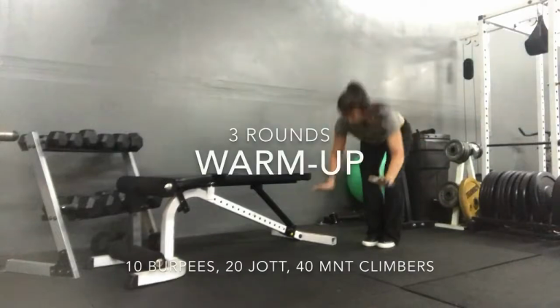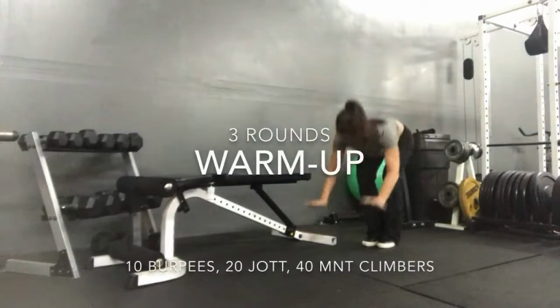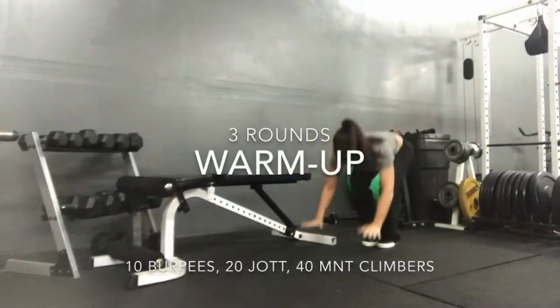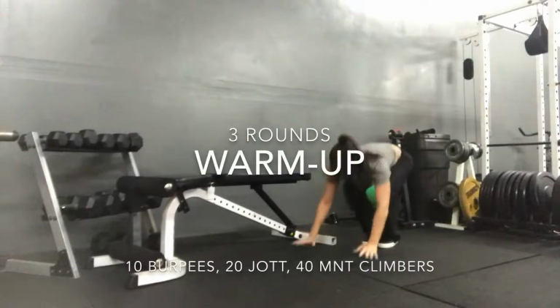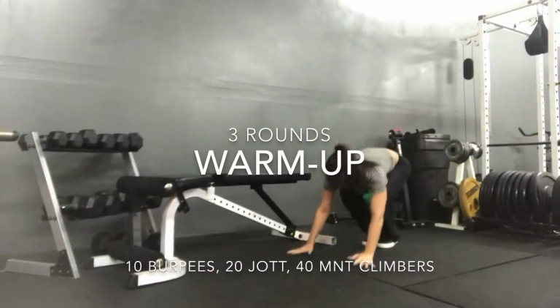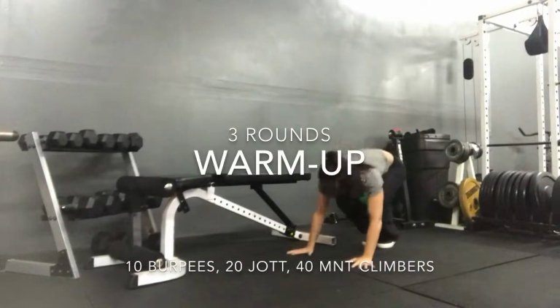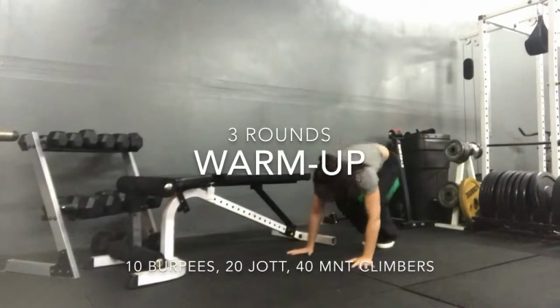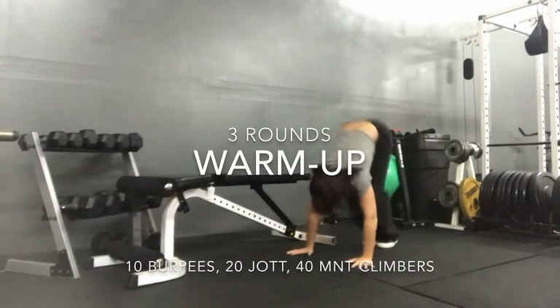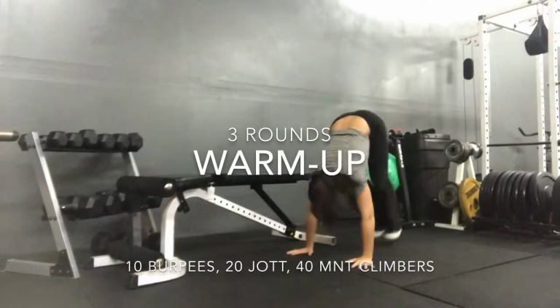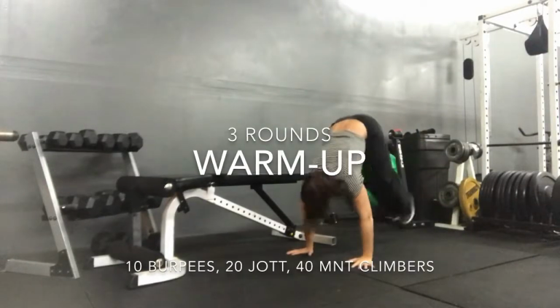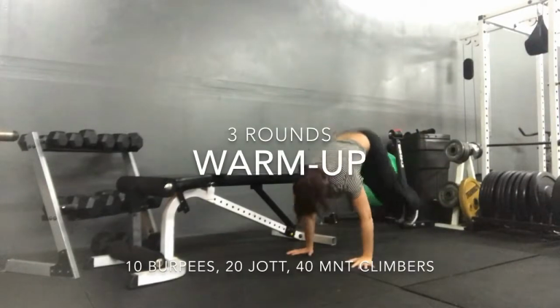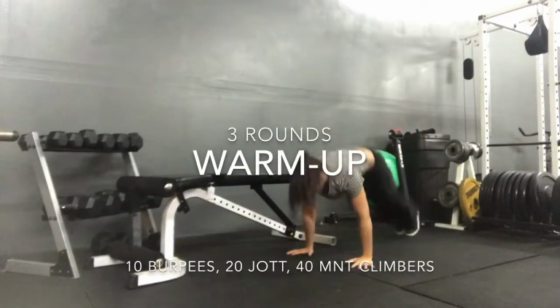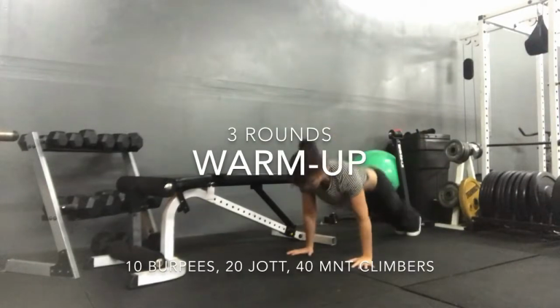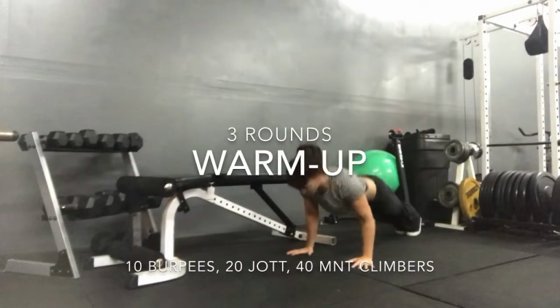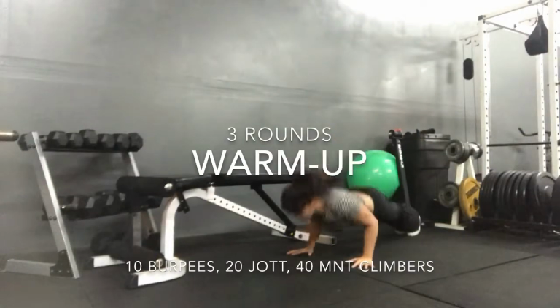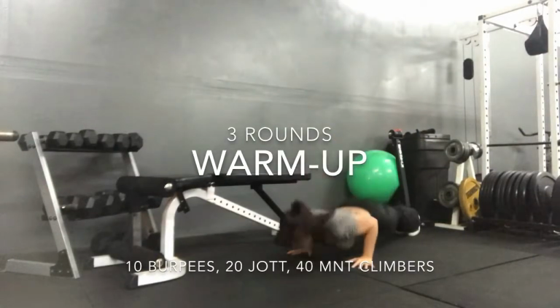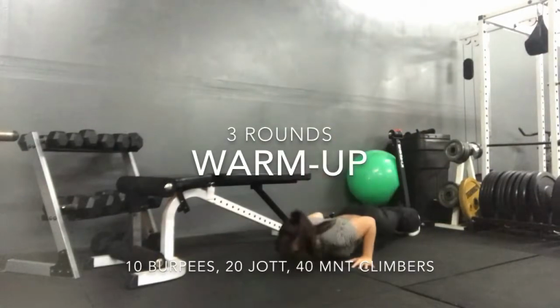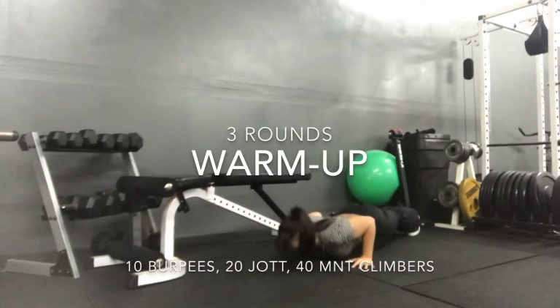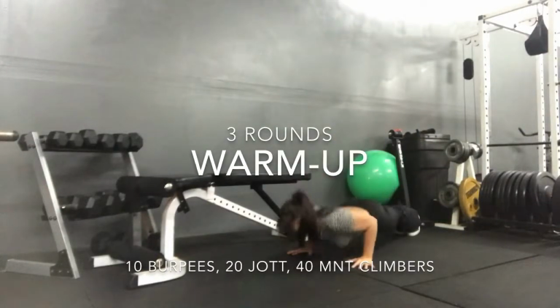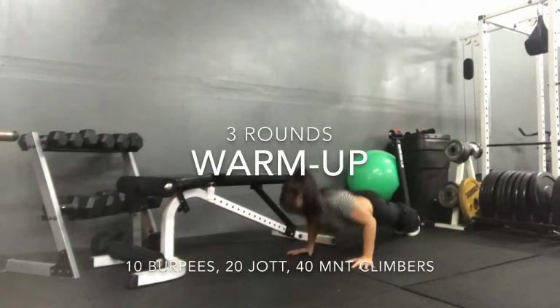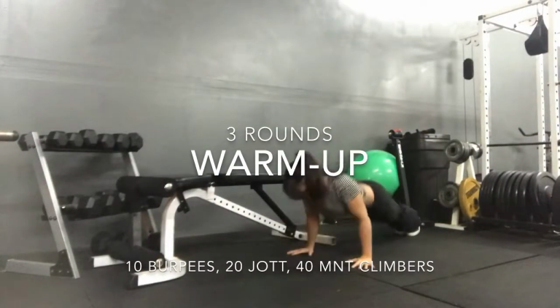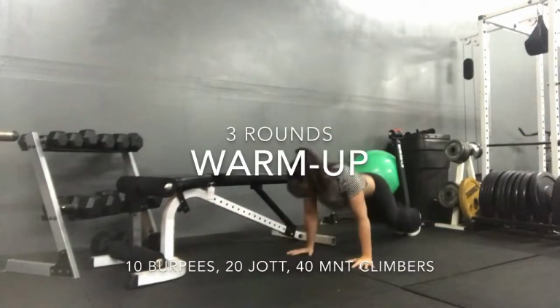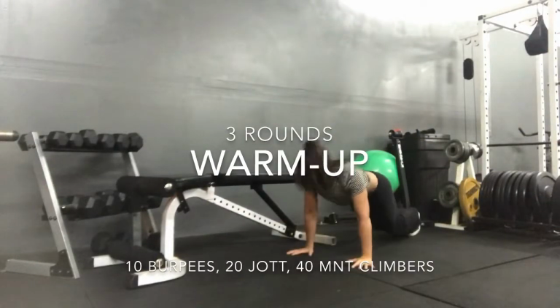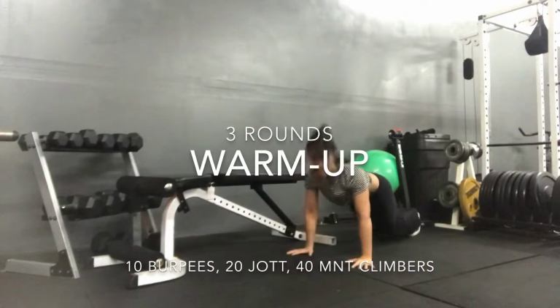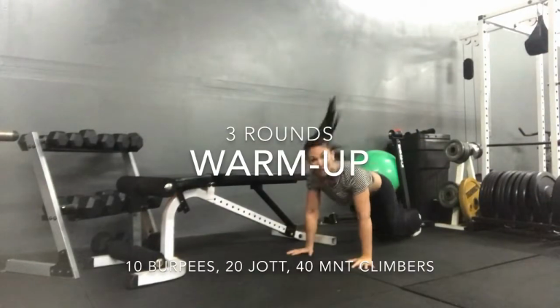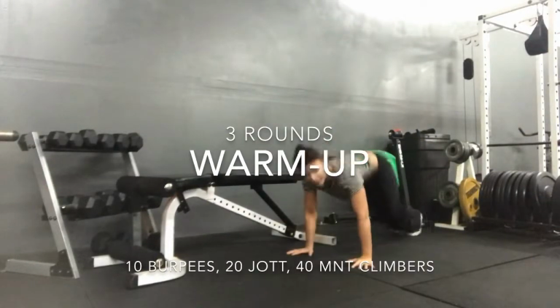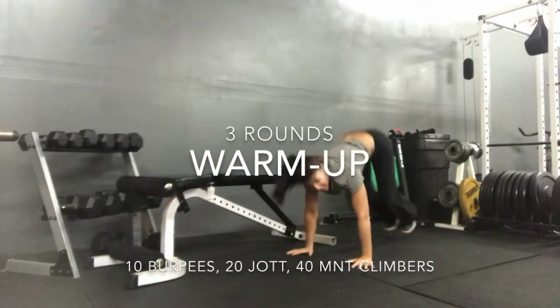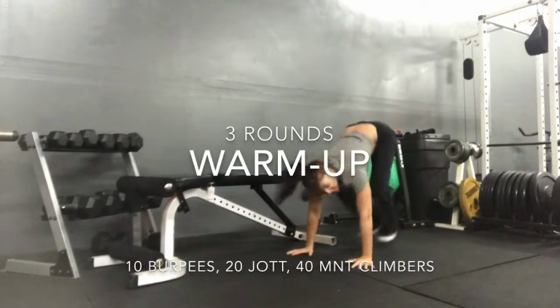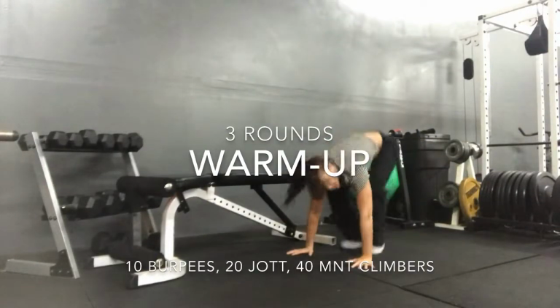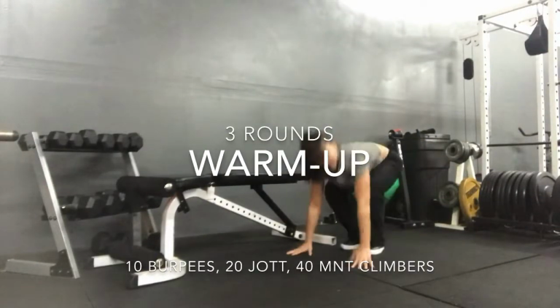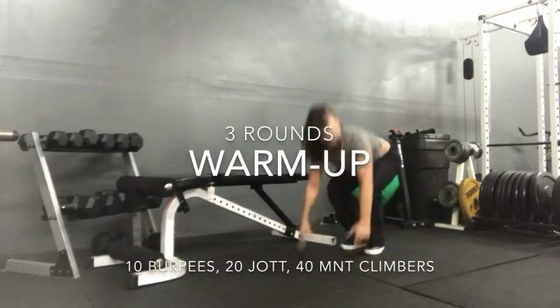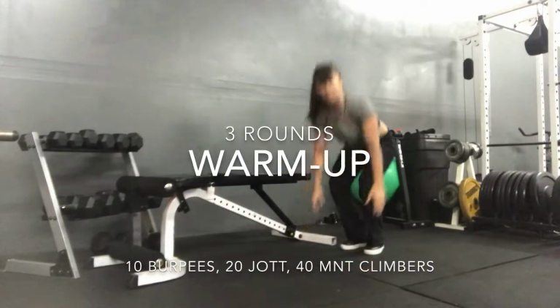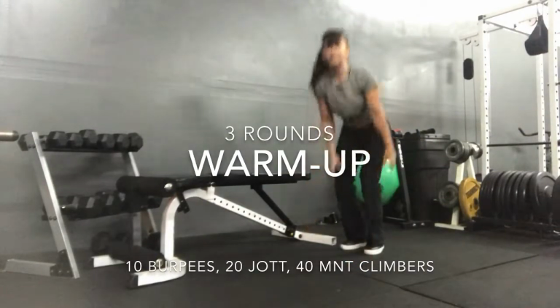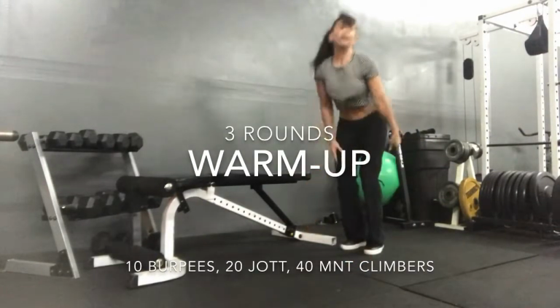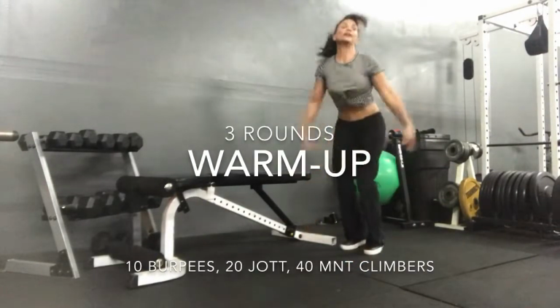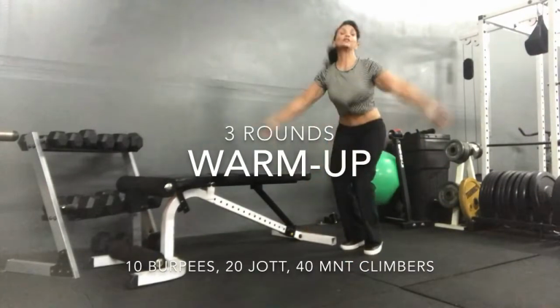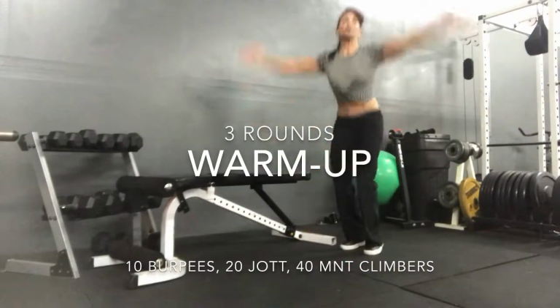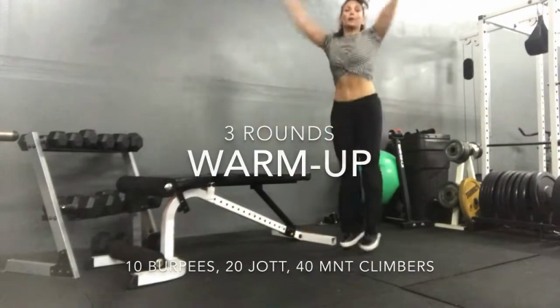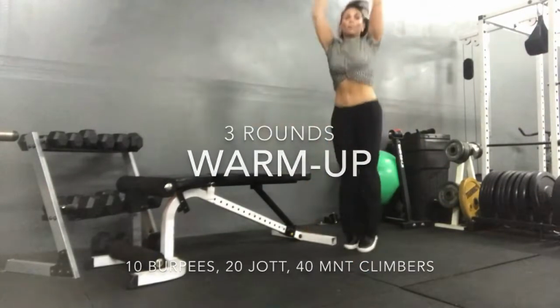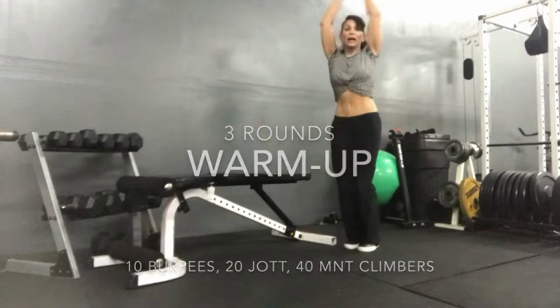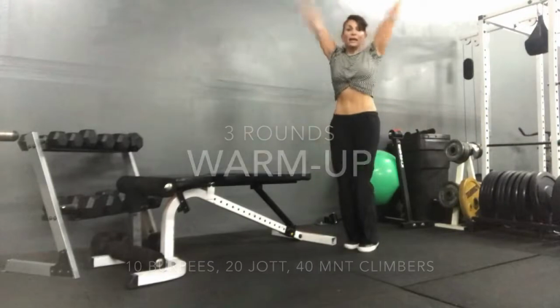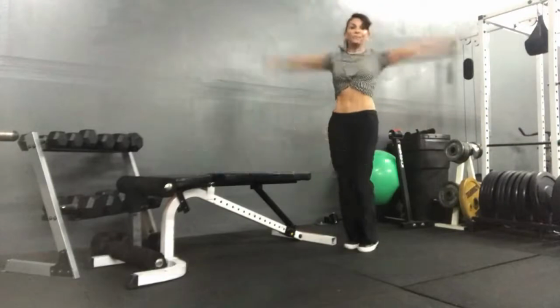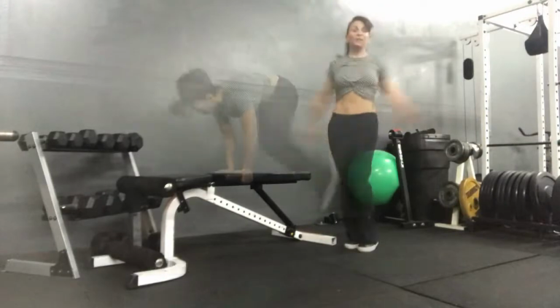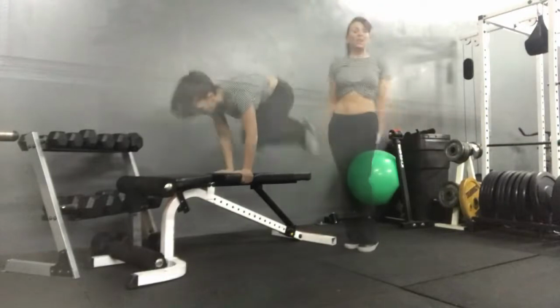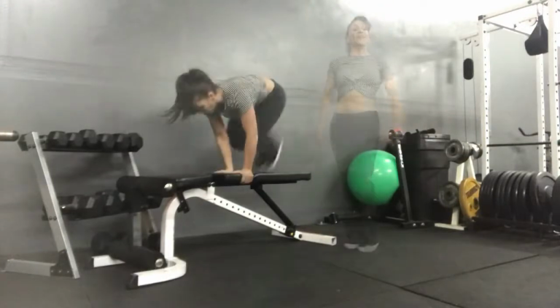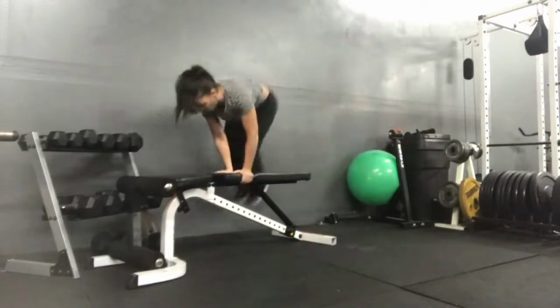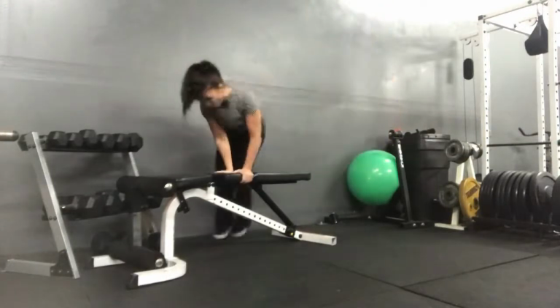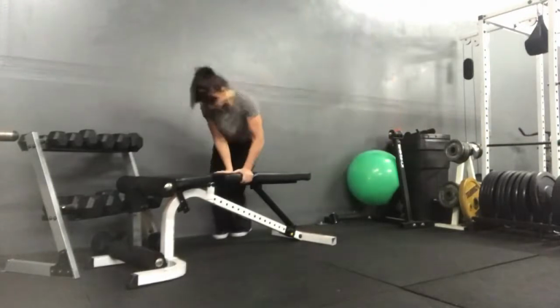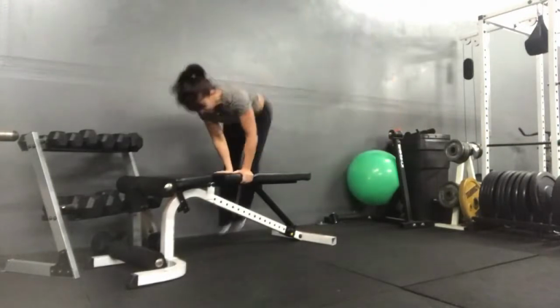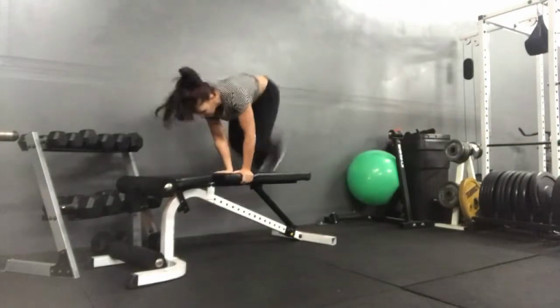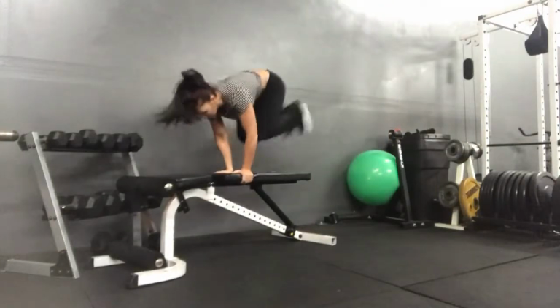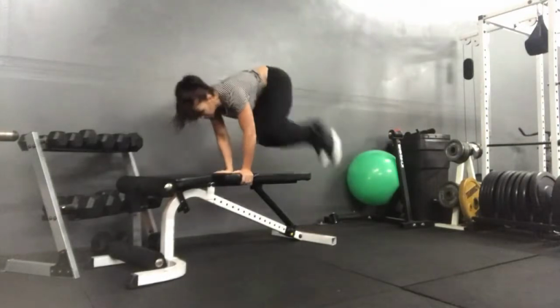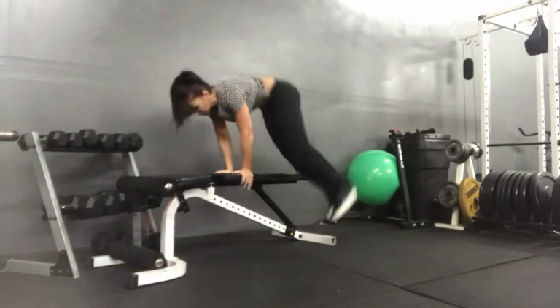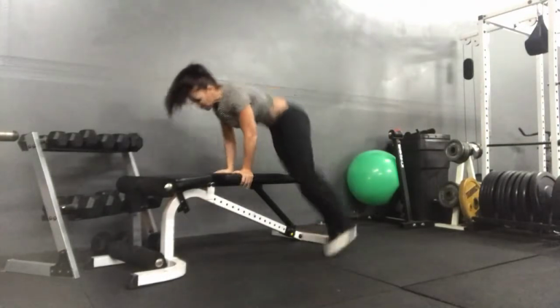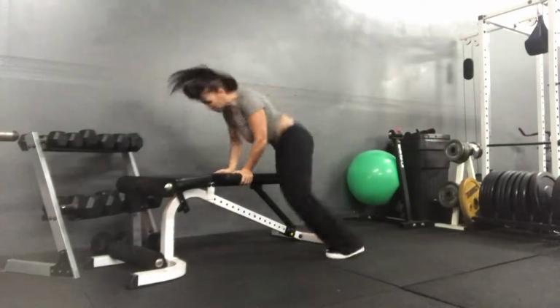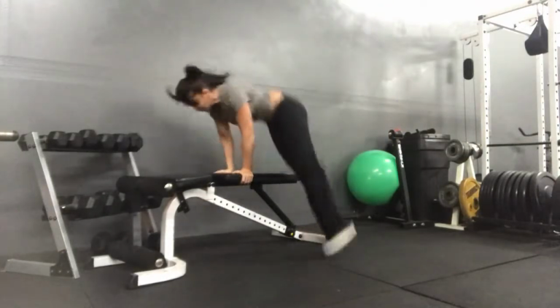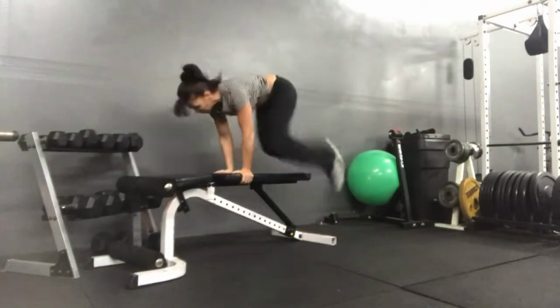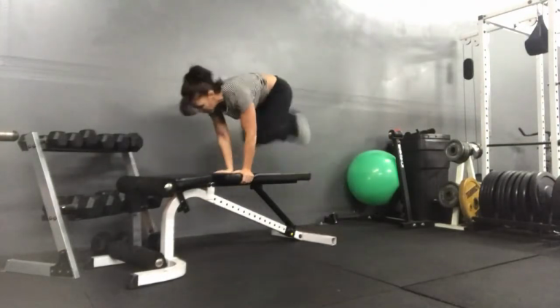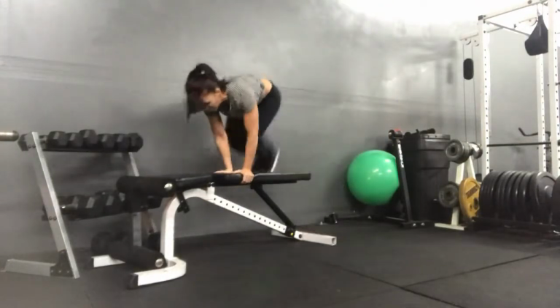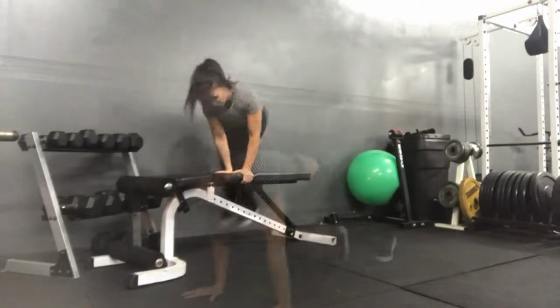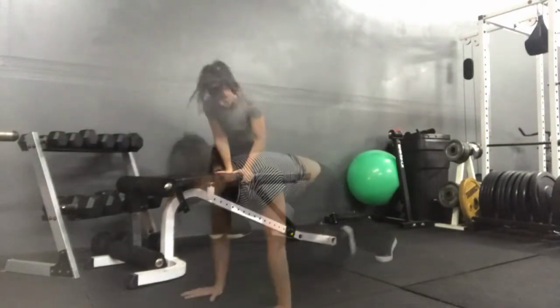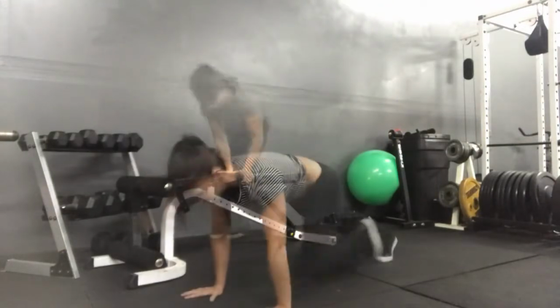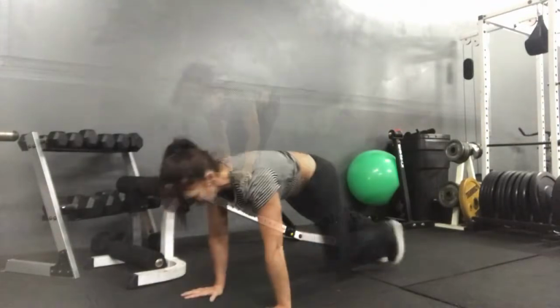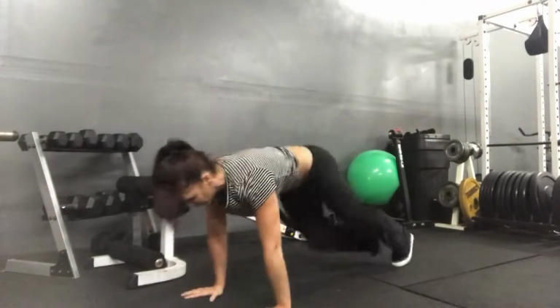Hands to the floor, jump out, give me a push-up, come in, and jump up. One, two, turn ahead.